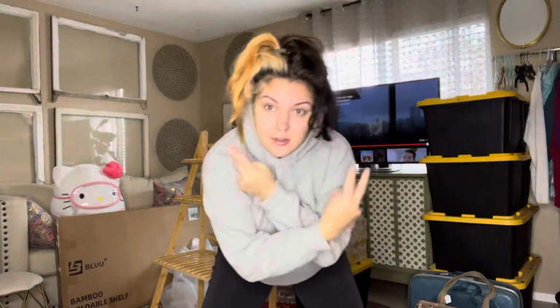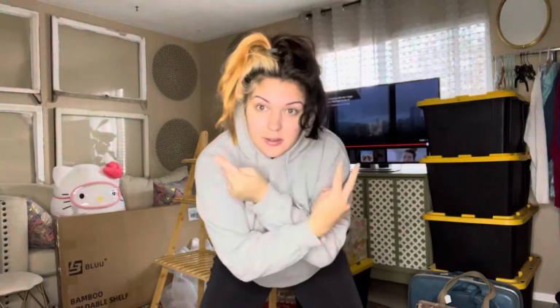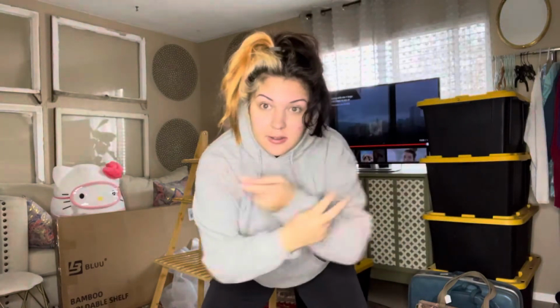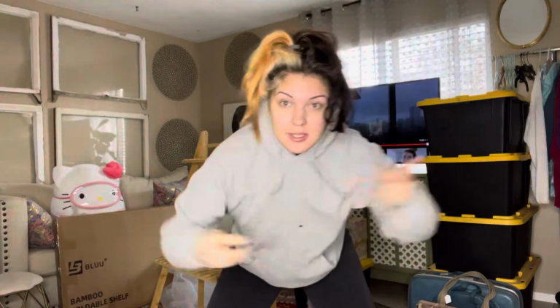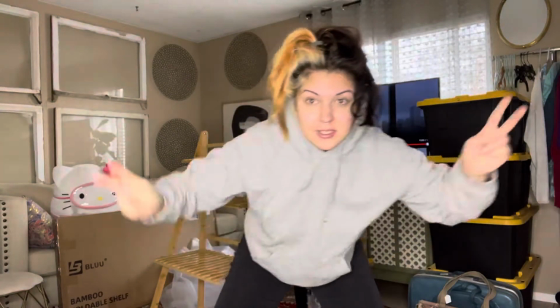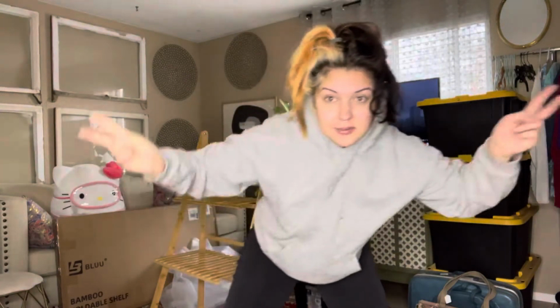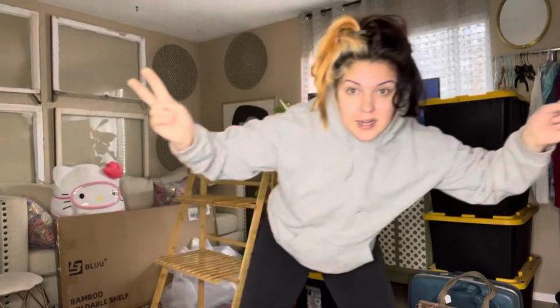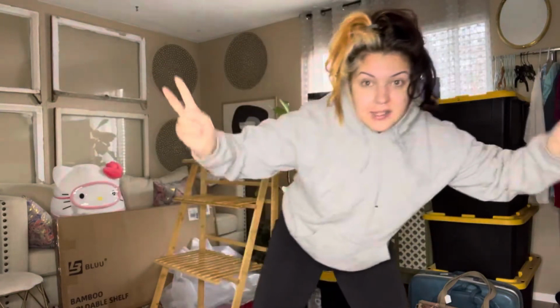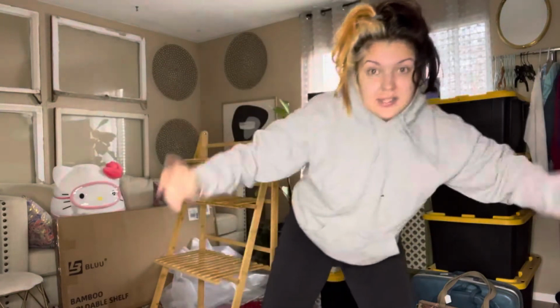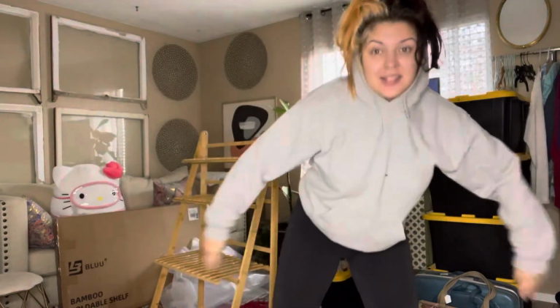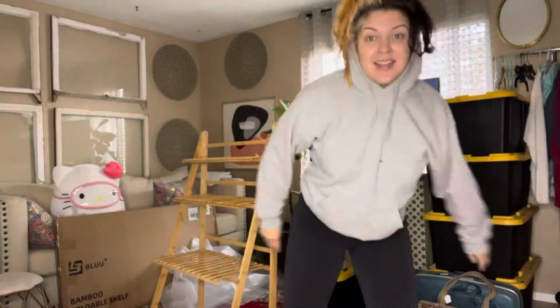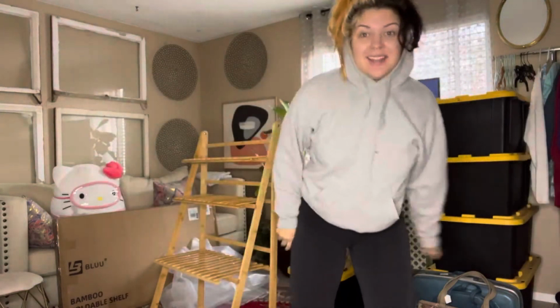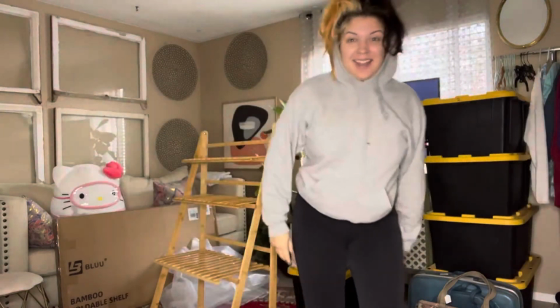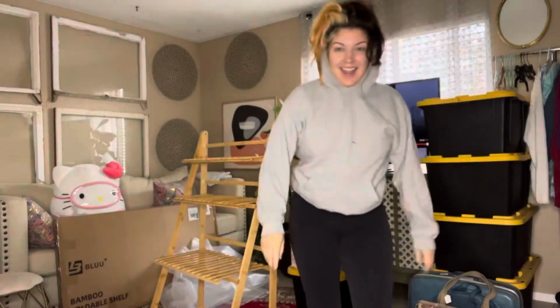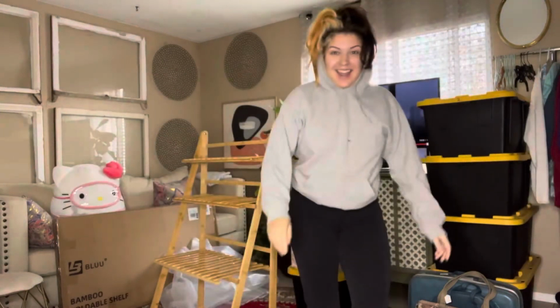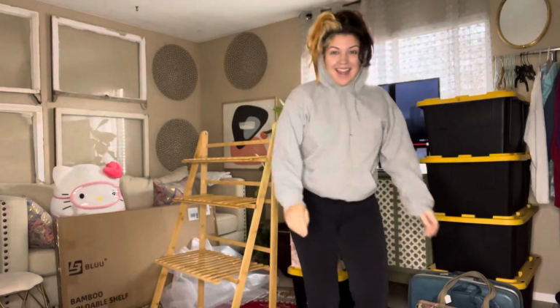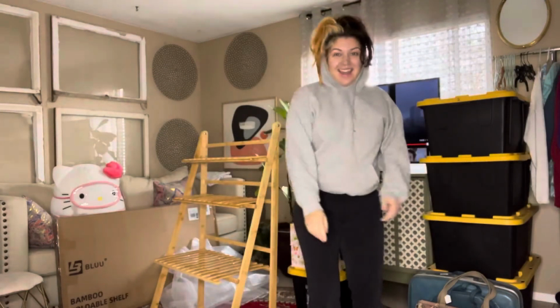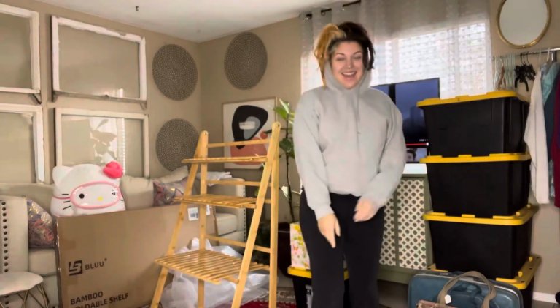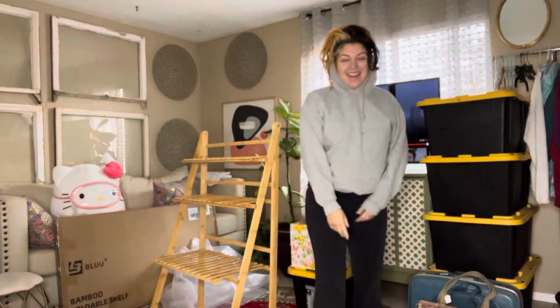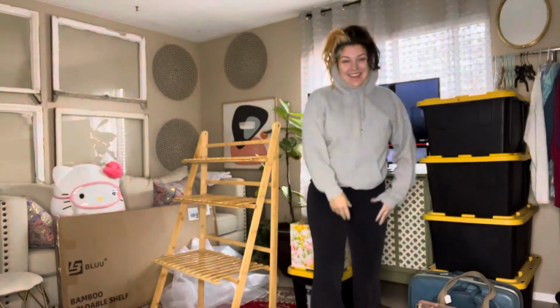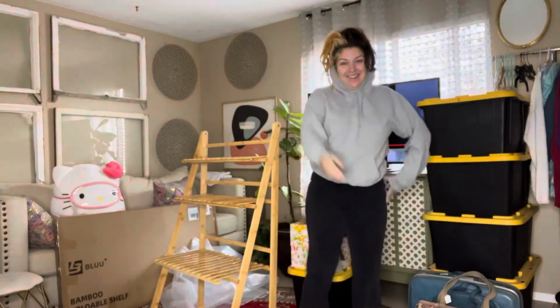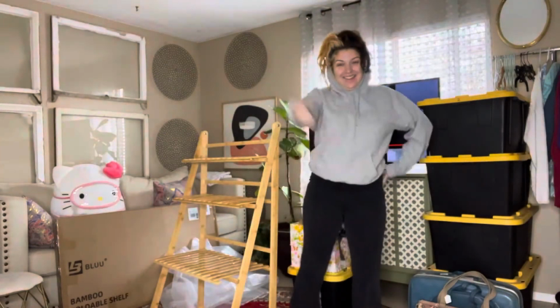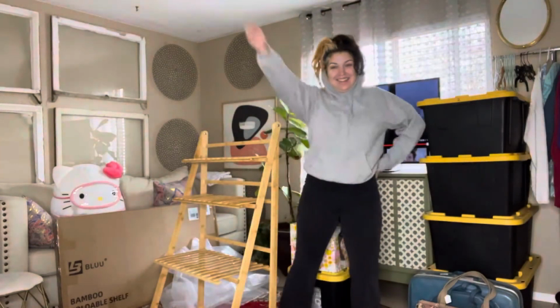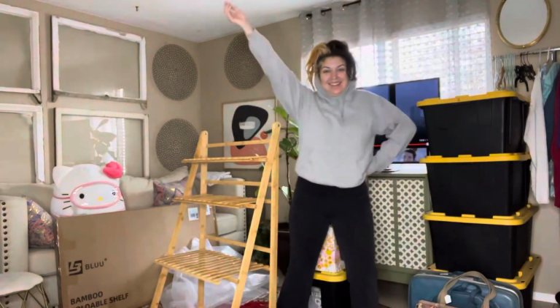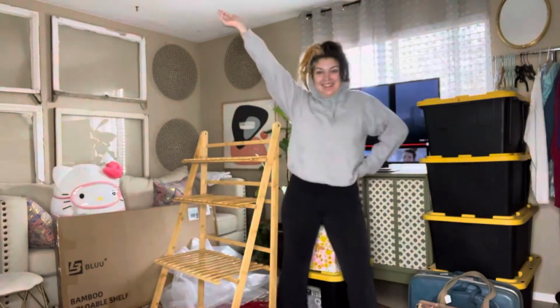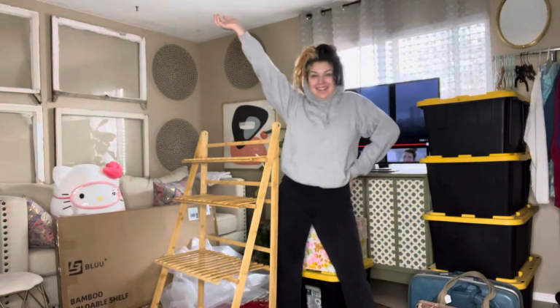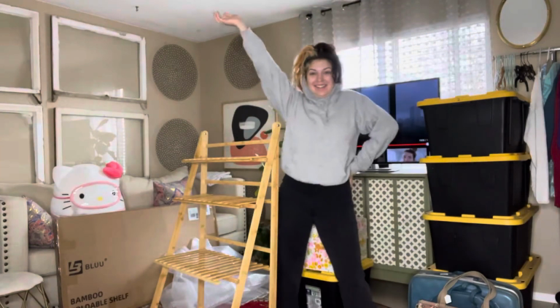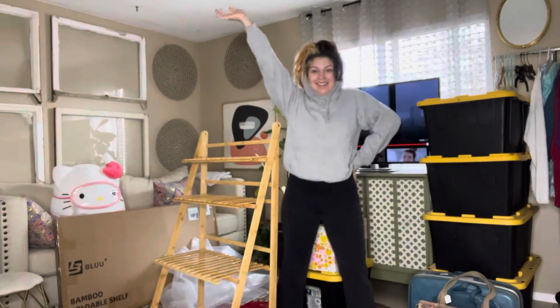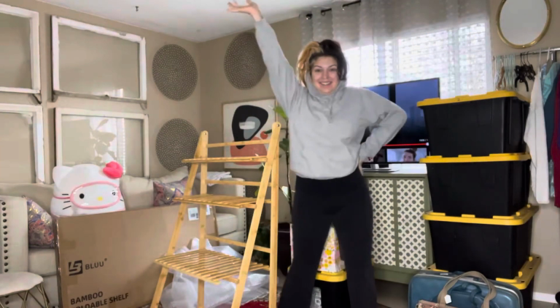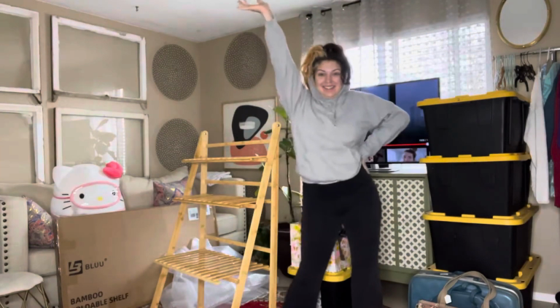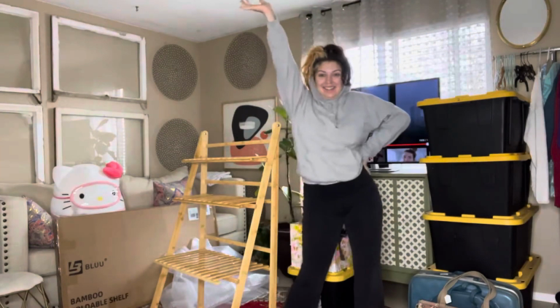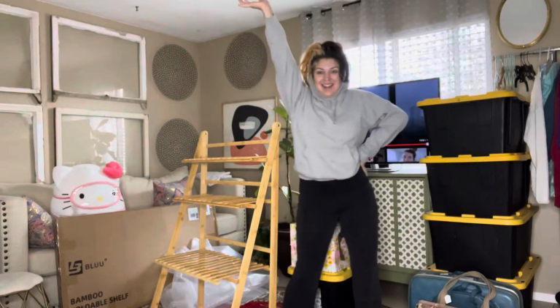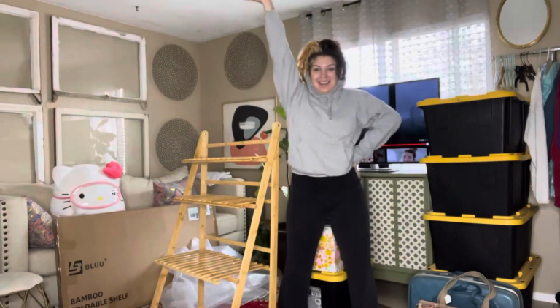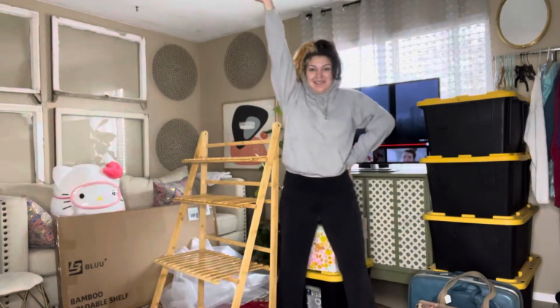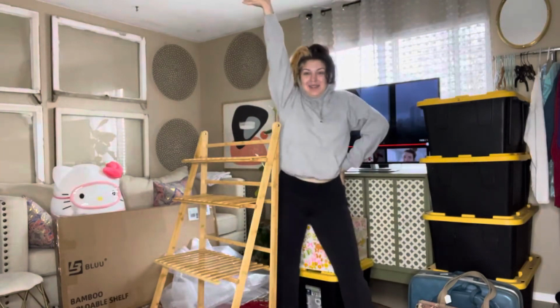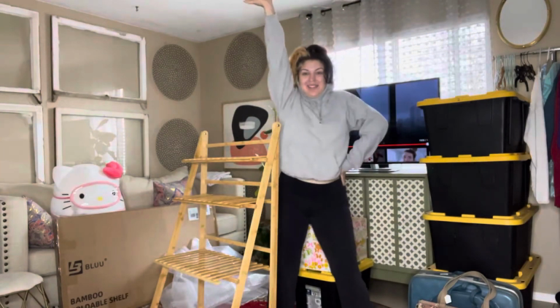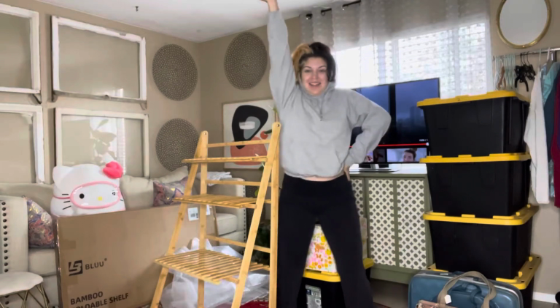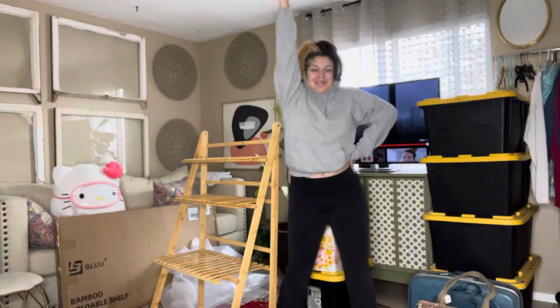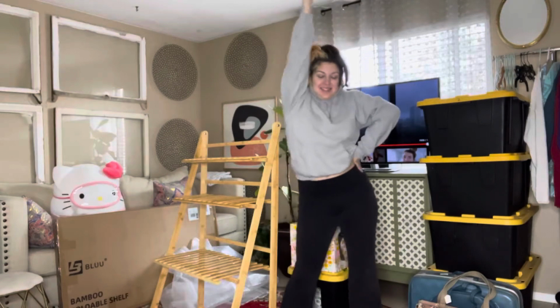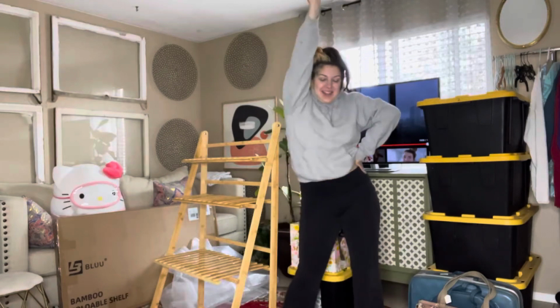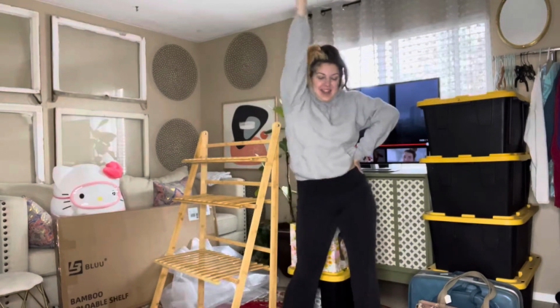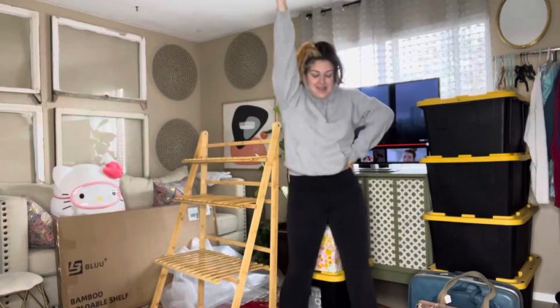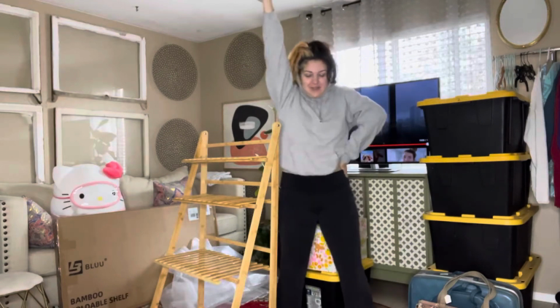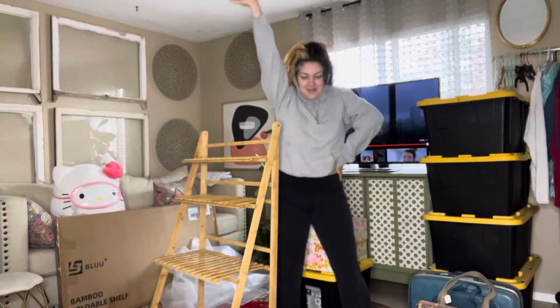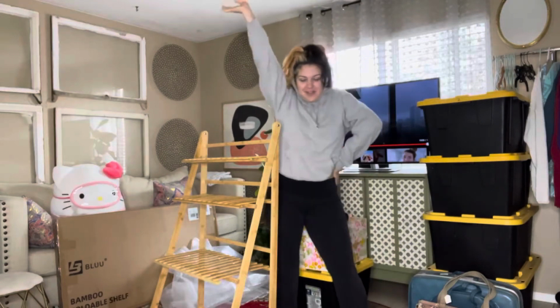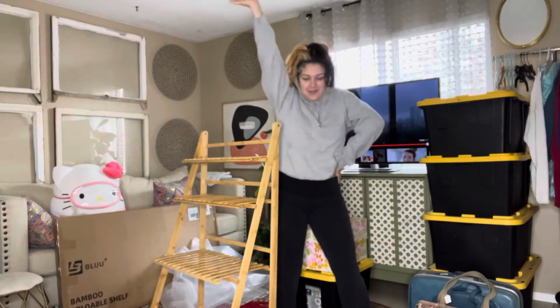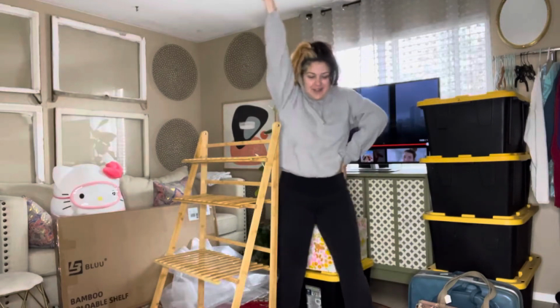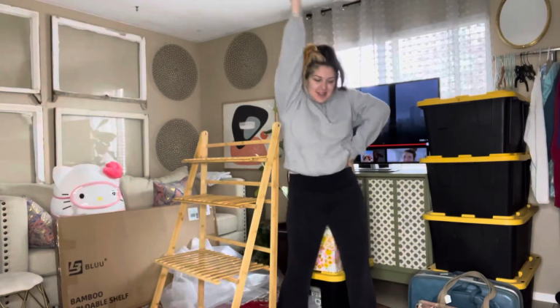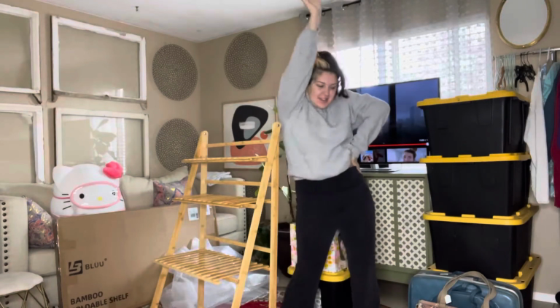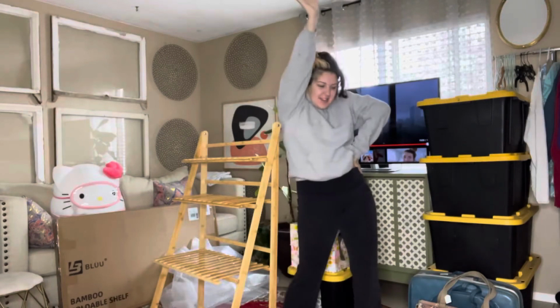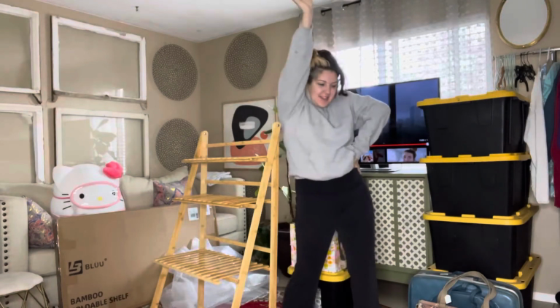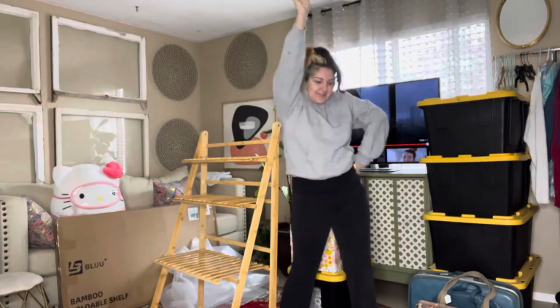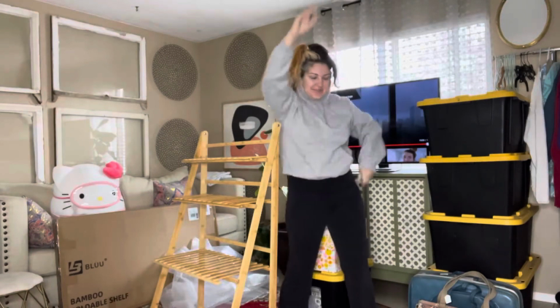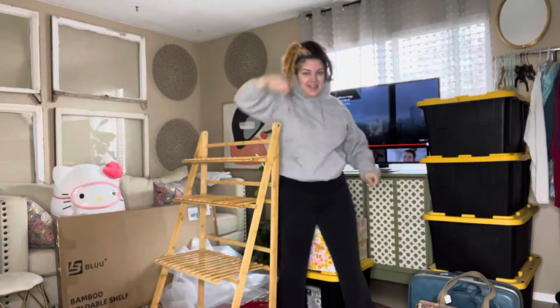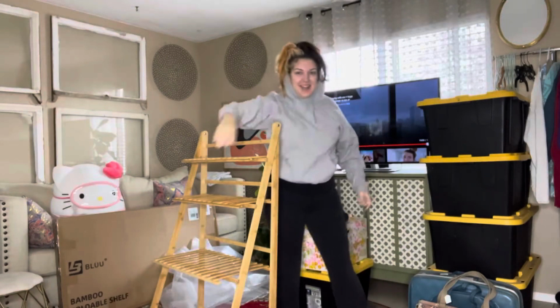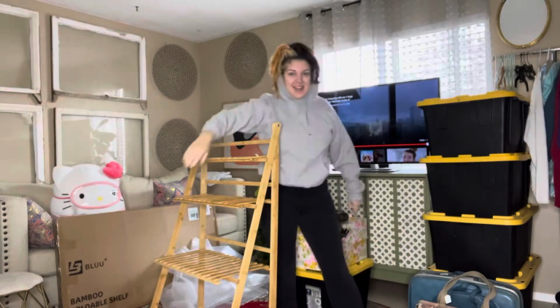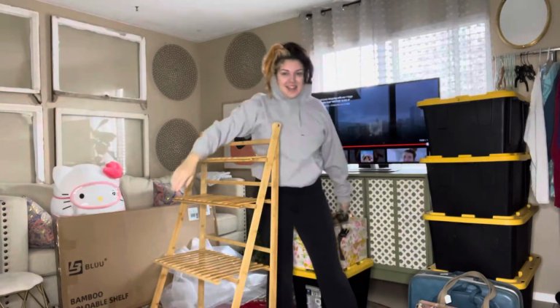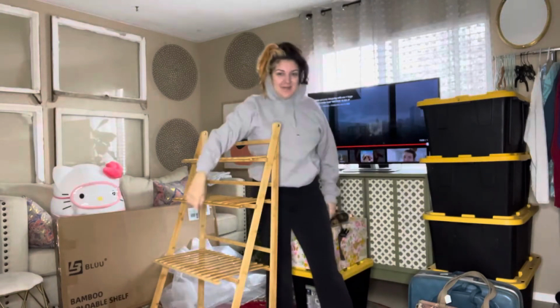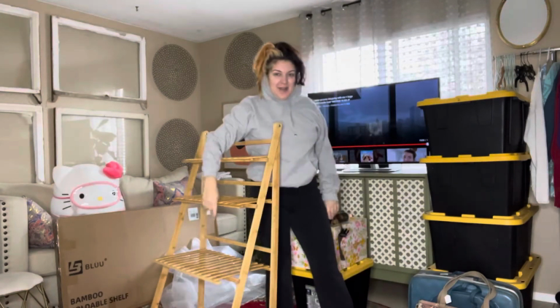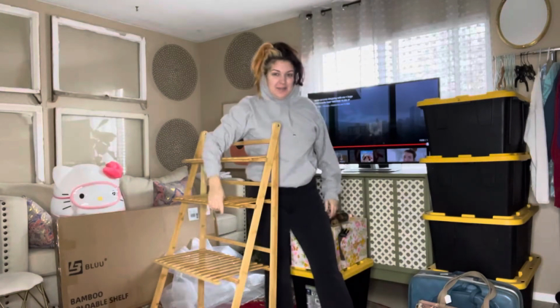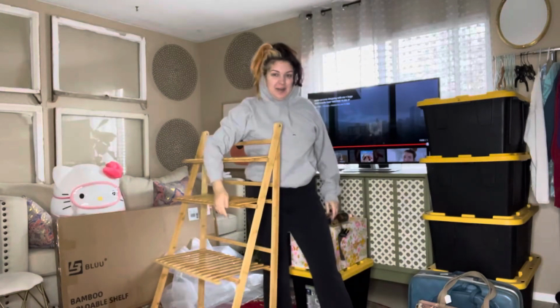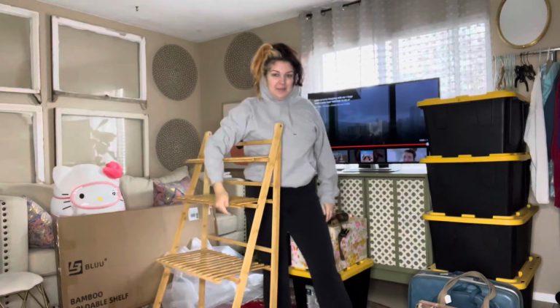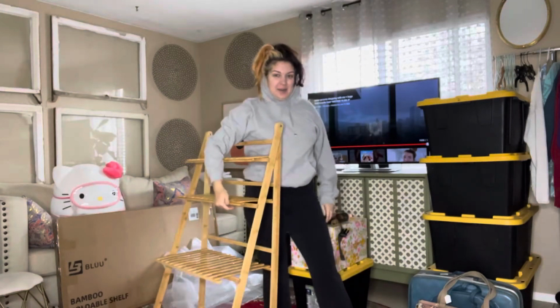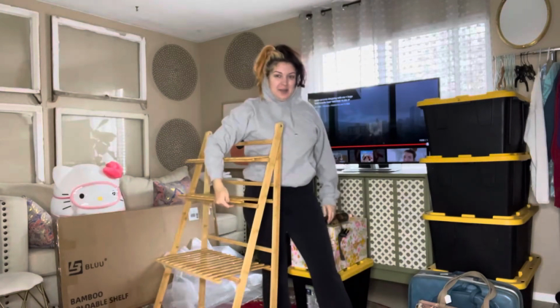You guys ever wonder what I look like? This is what I look like. I have to go through my inventory and get it ready — 90% of the time during the week I am a total bum.